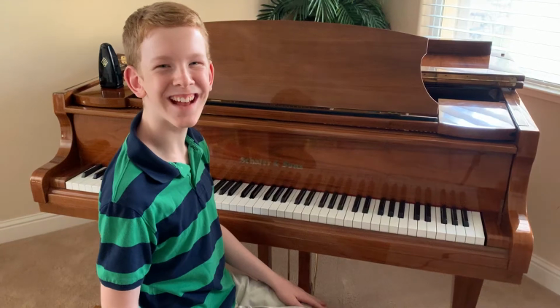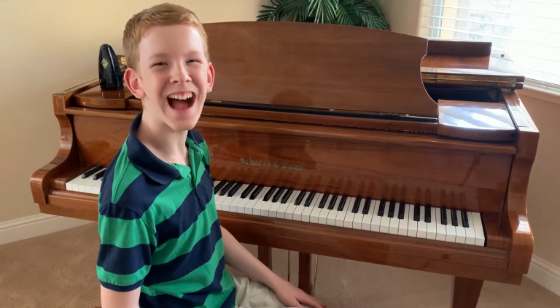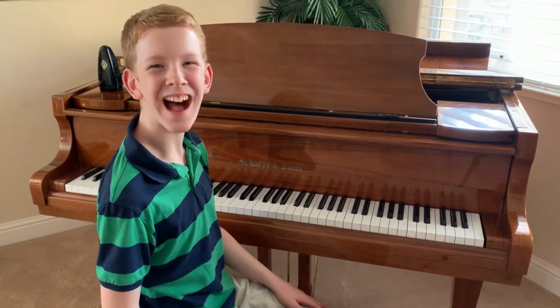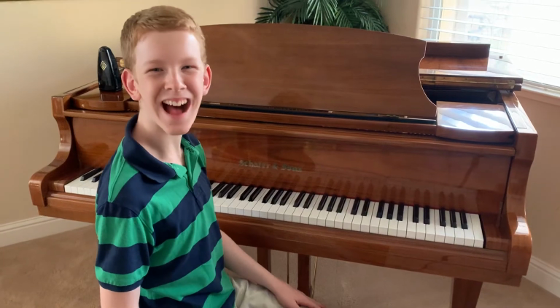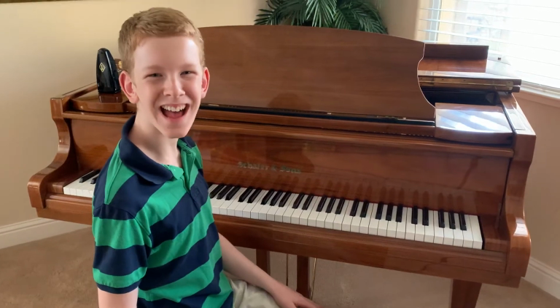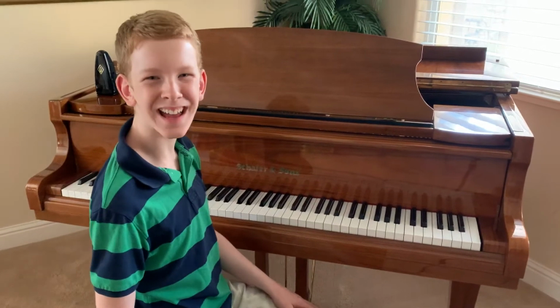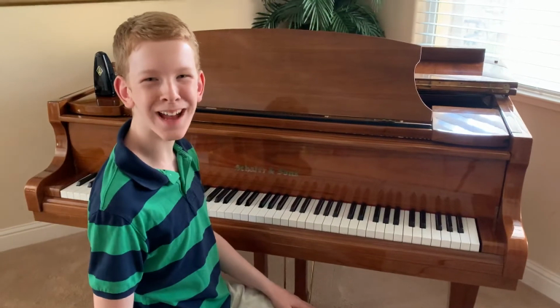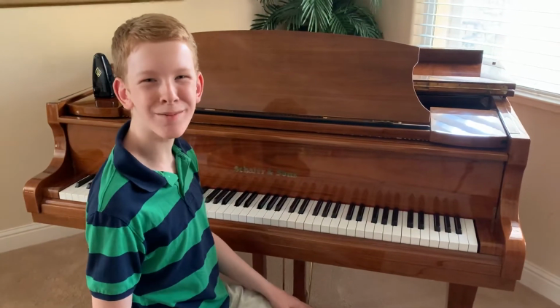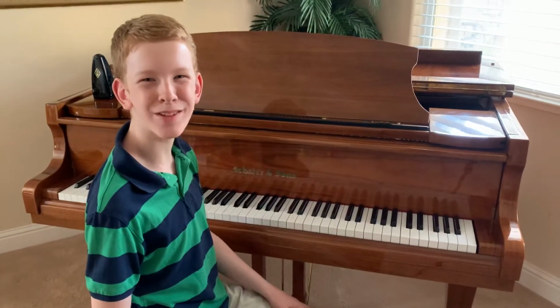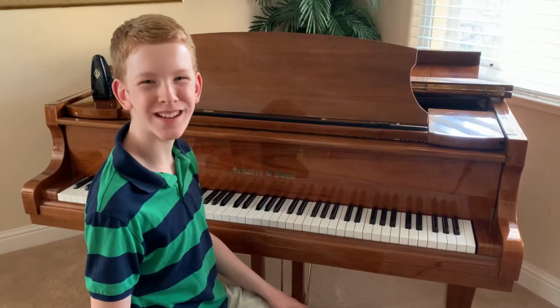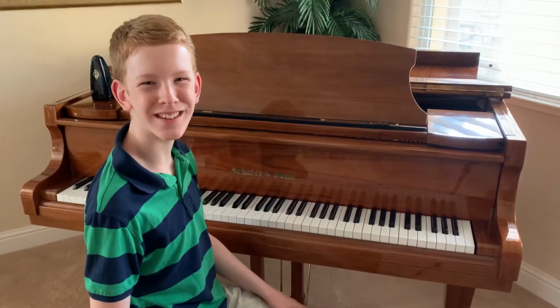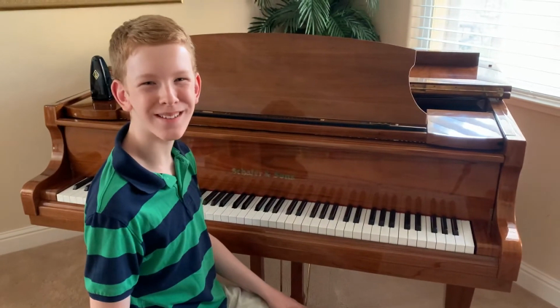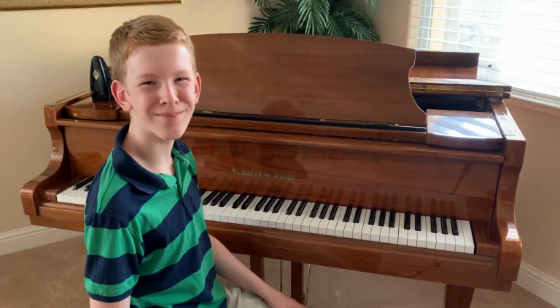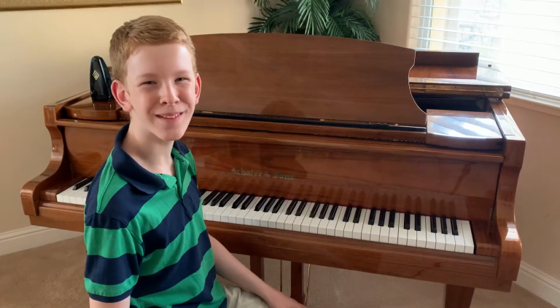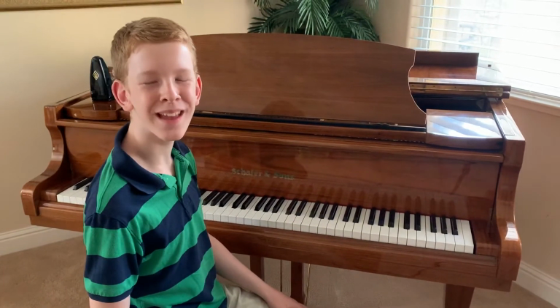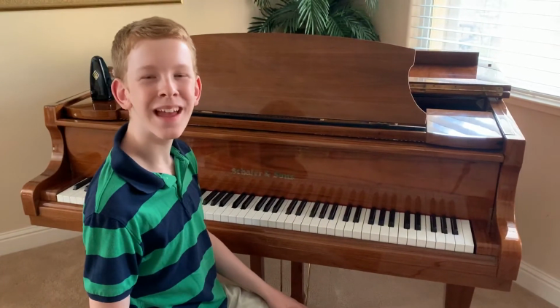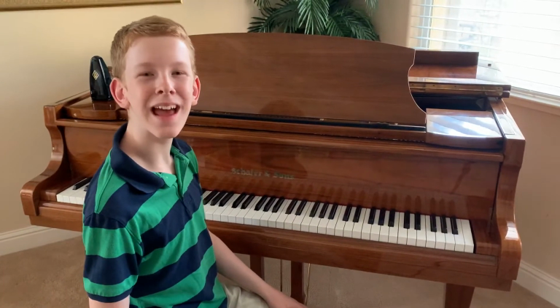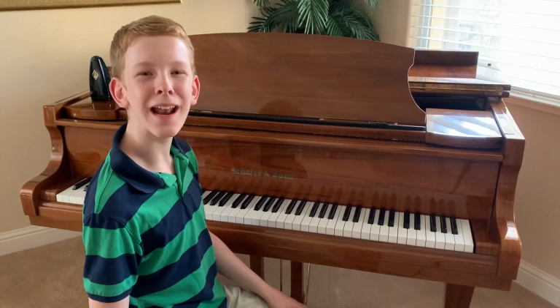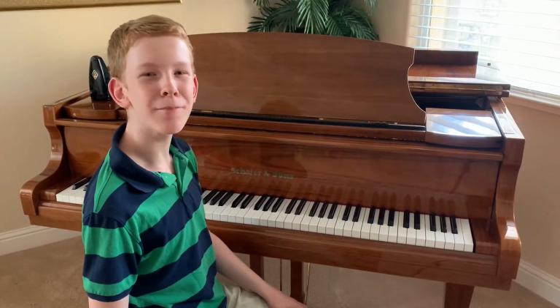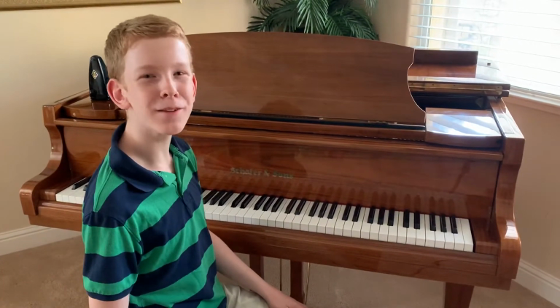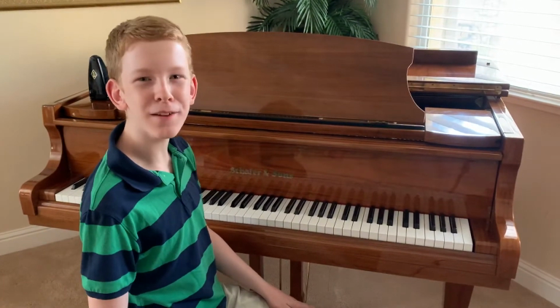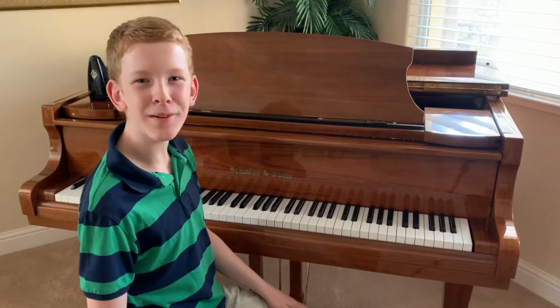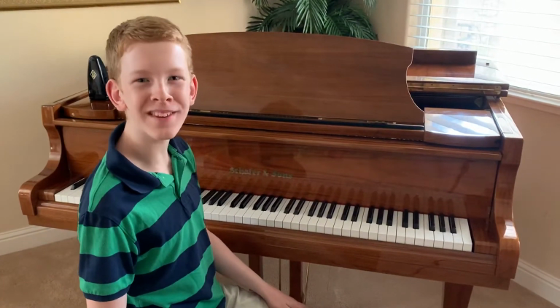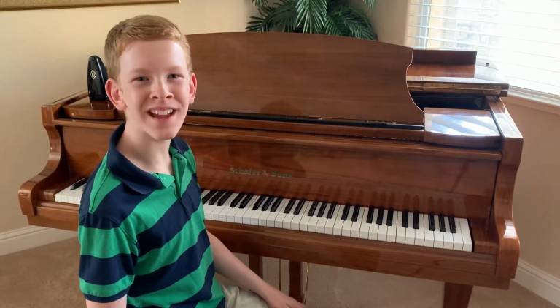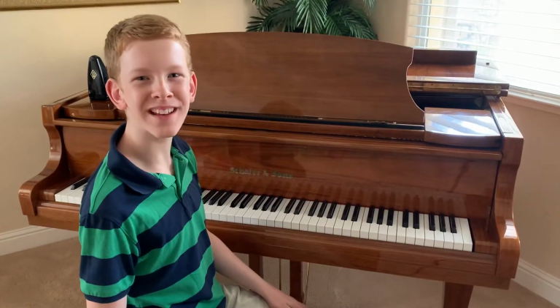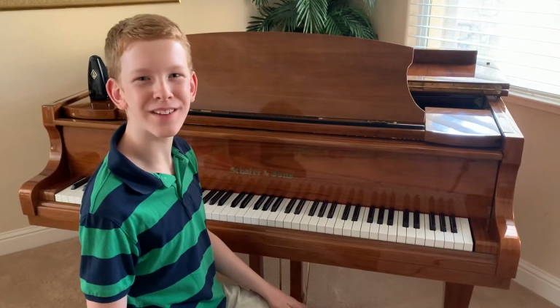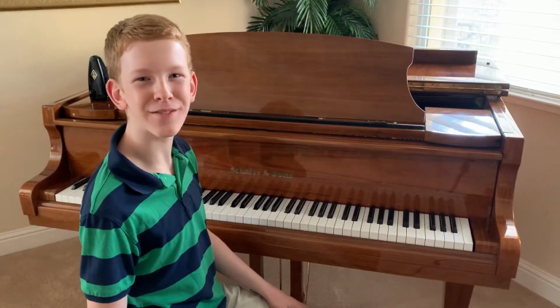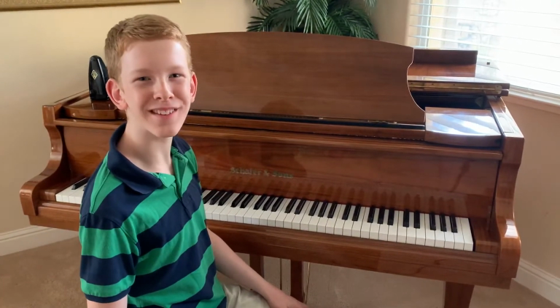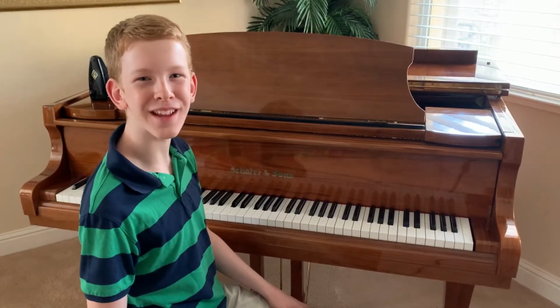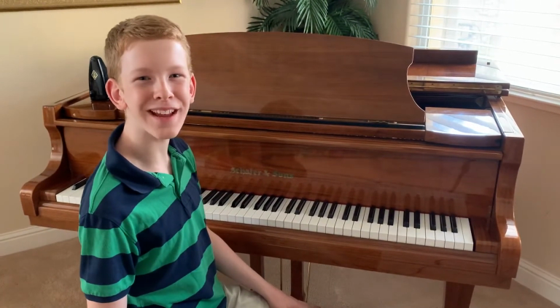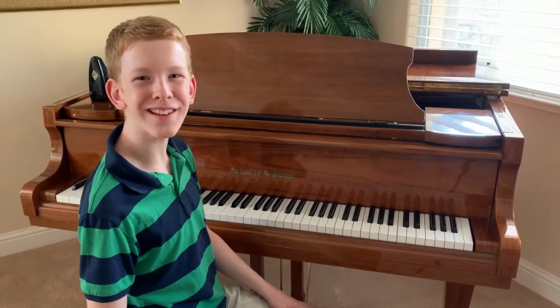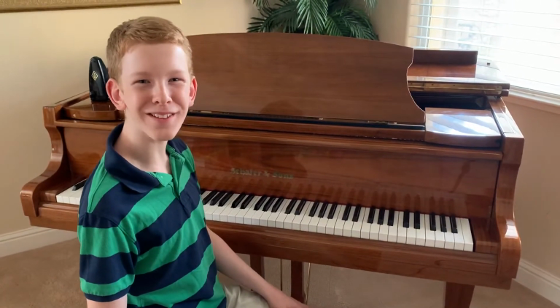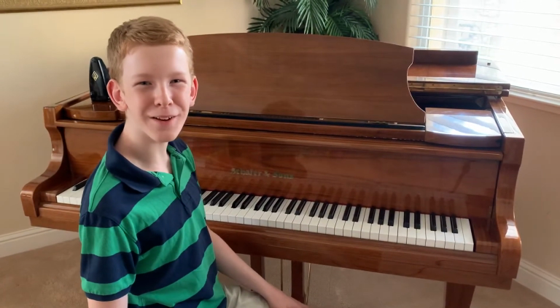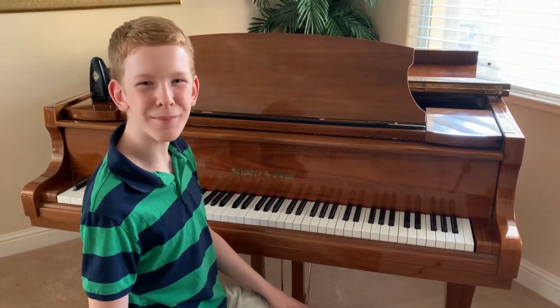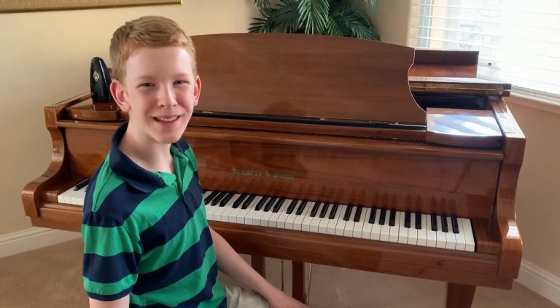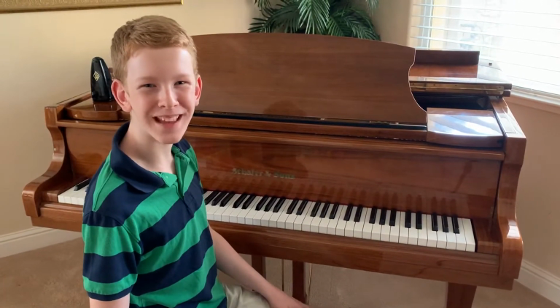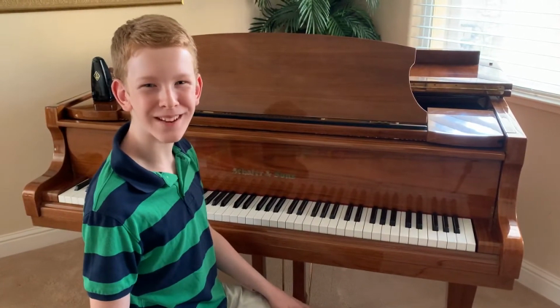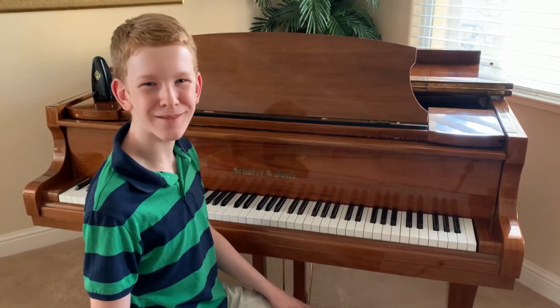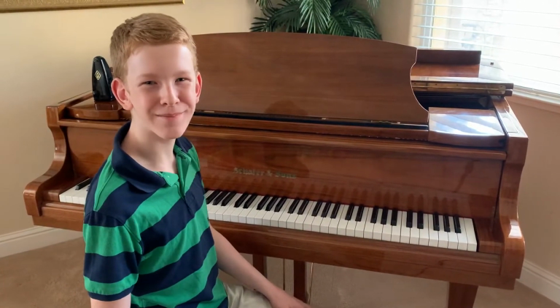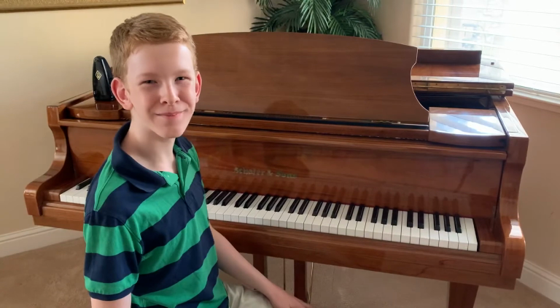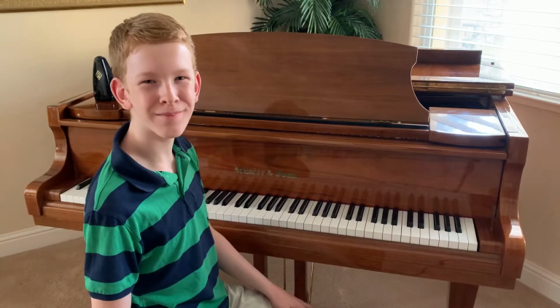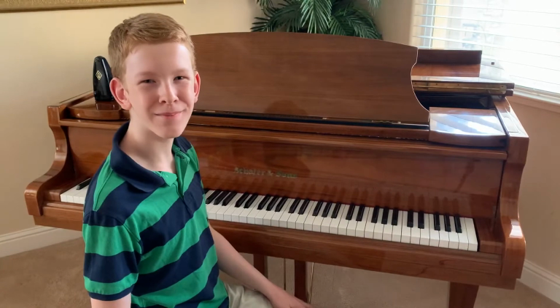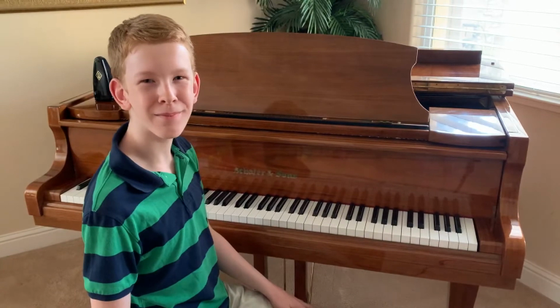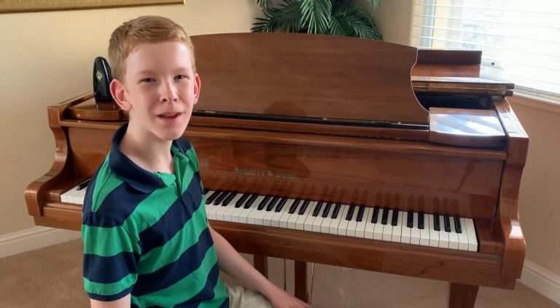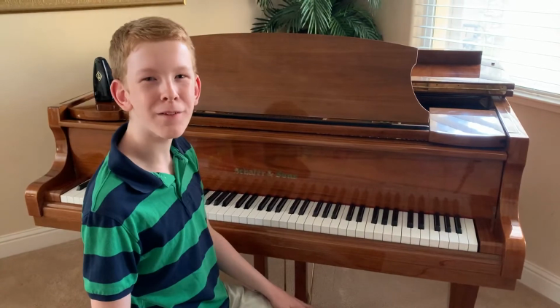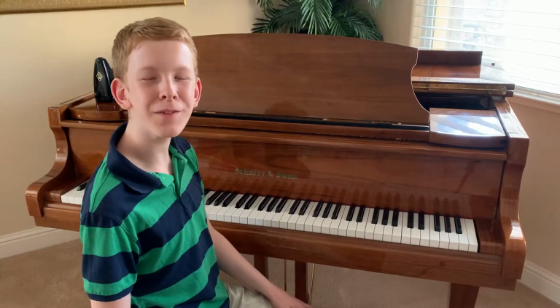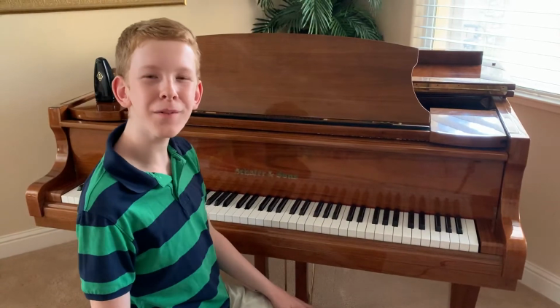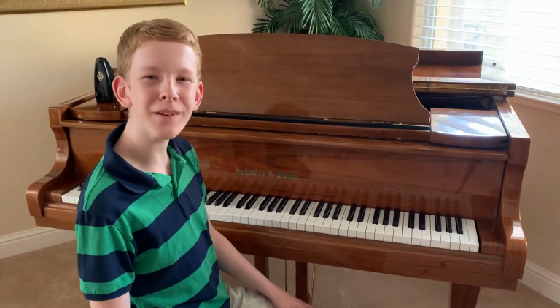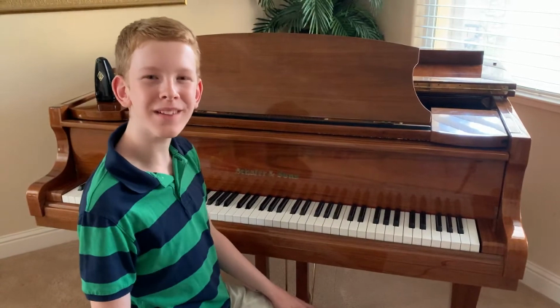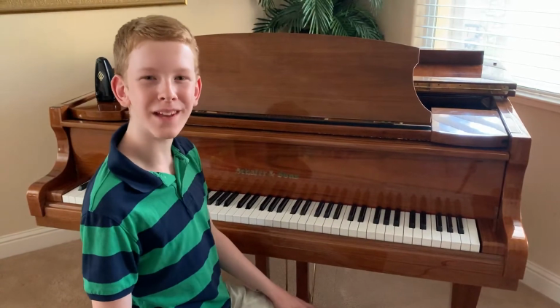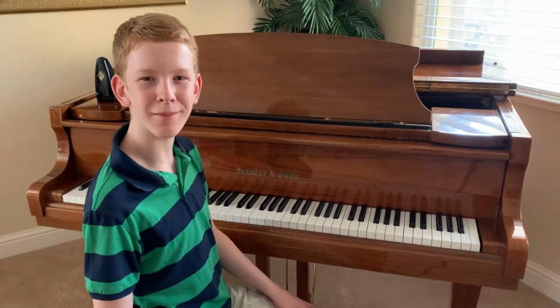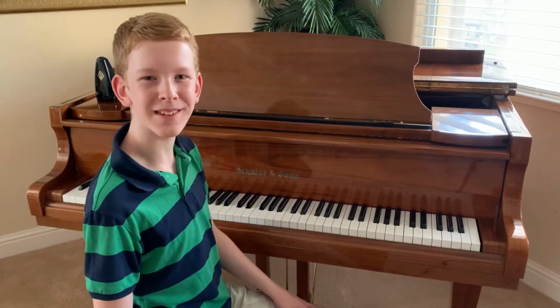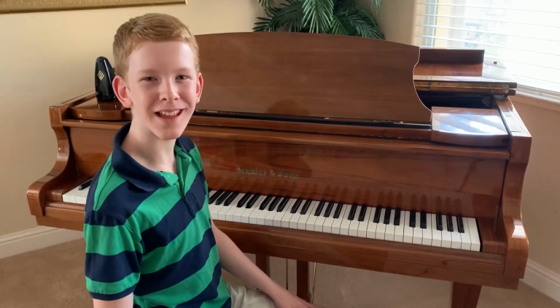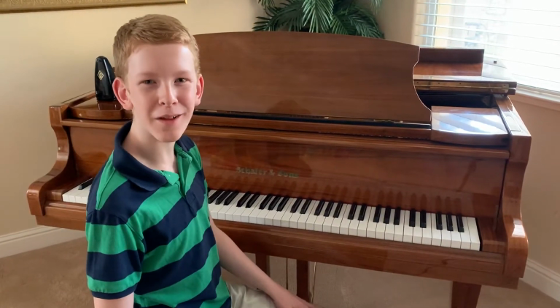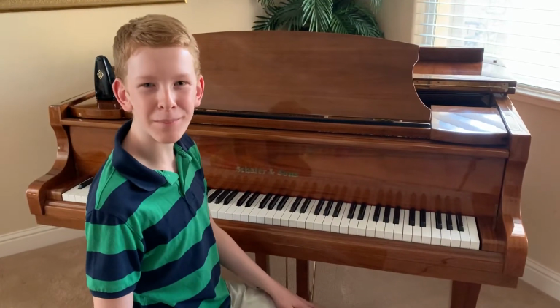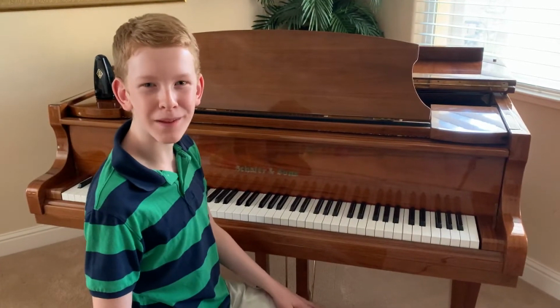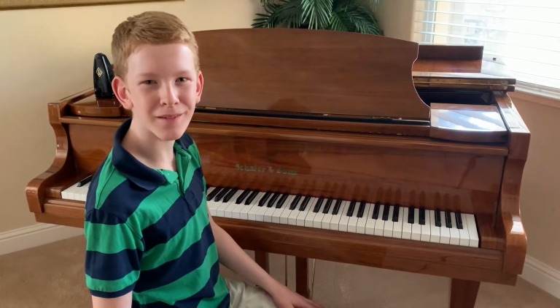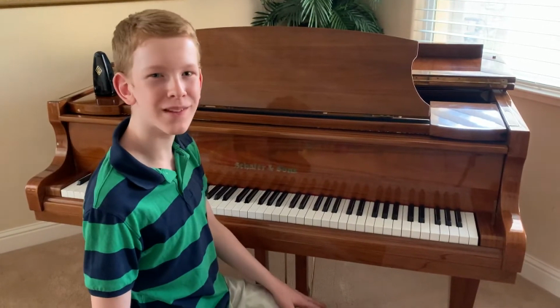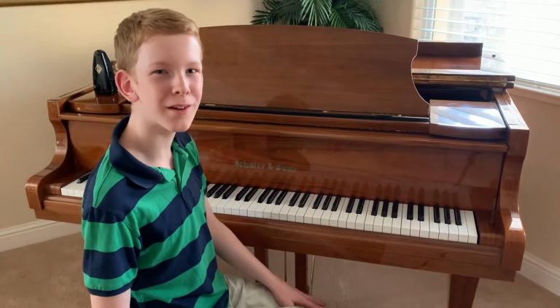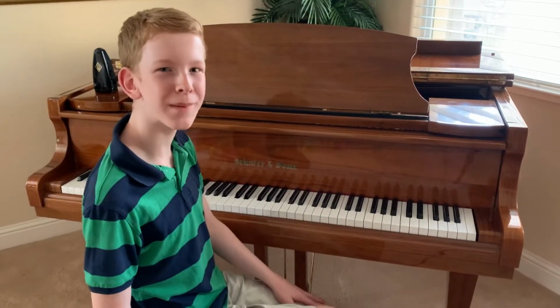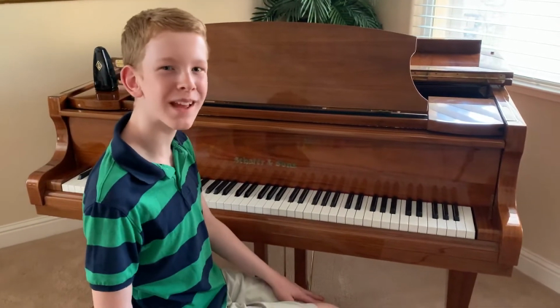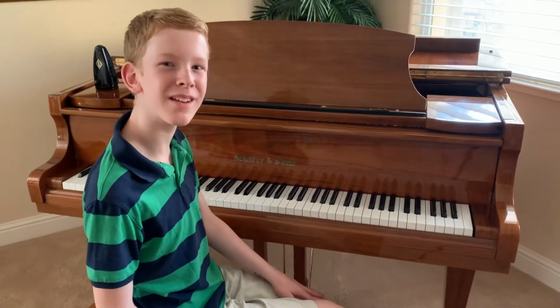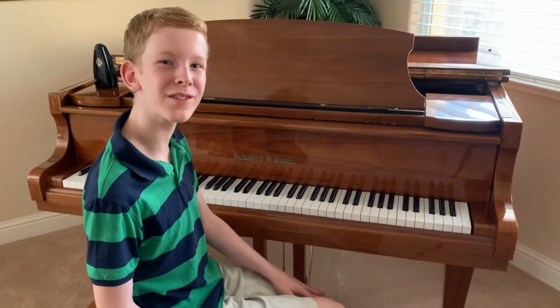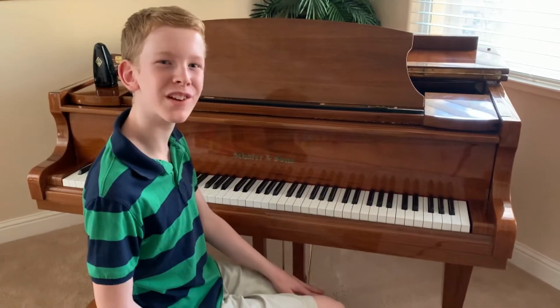Hi, I'm Jason, and I'm so excited you've decided to learn piano. A few tips to help you in your piano journey.